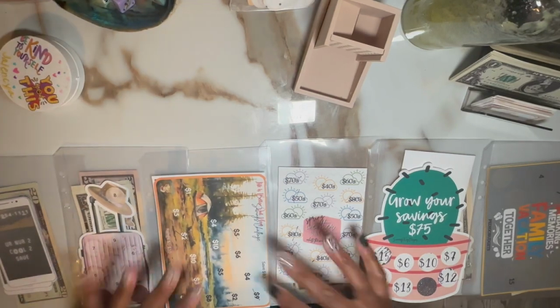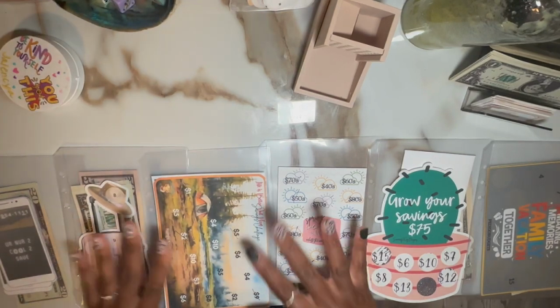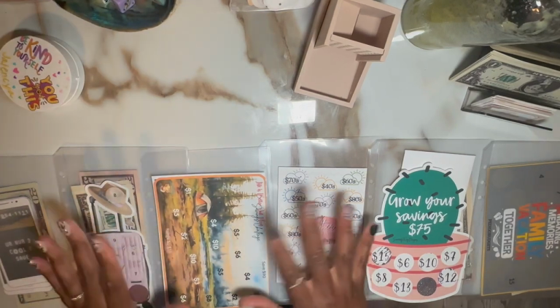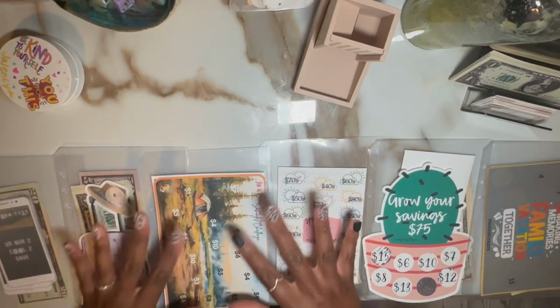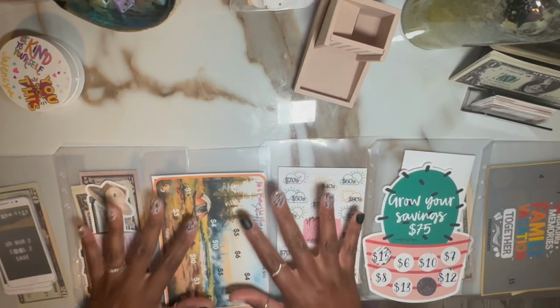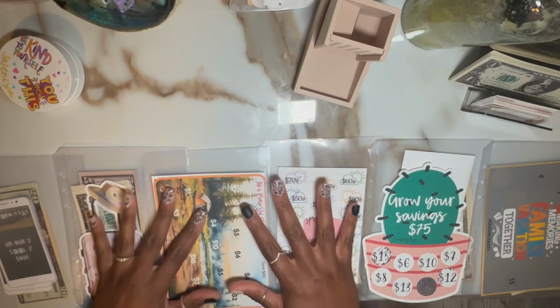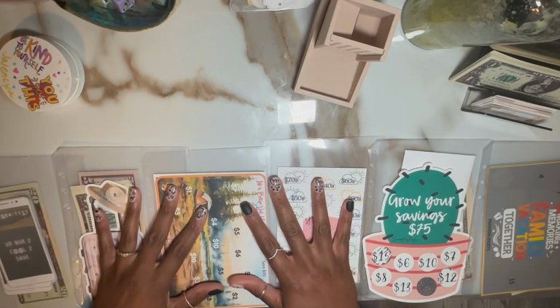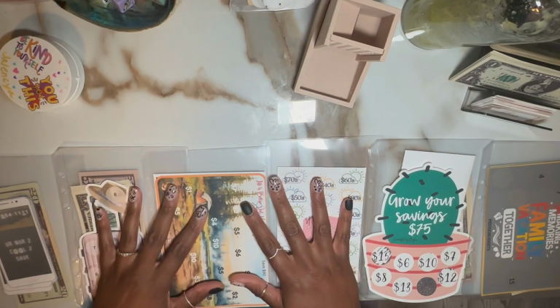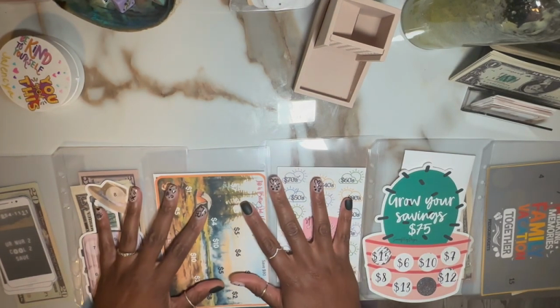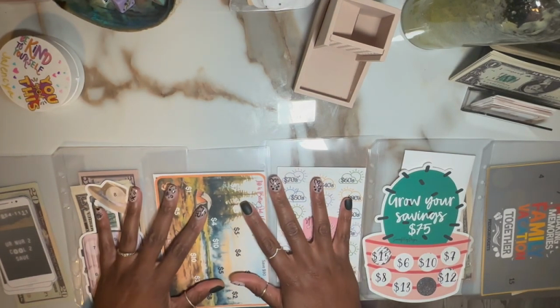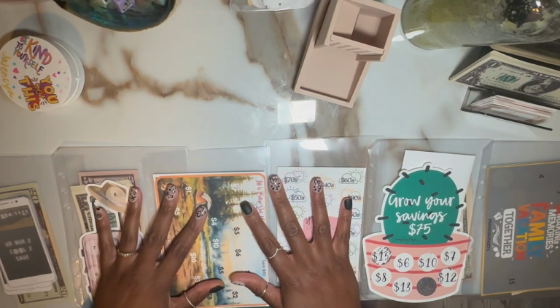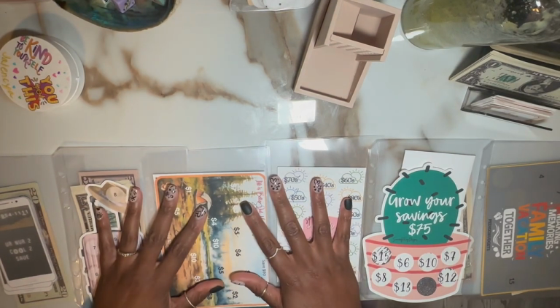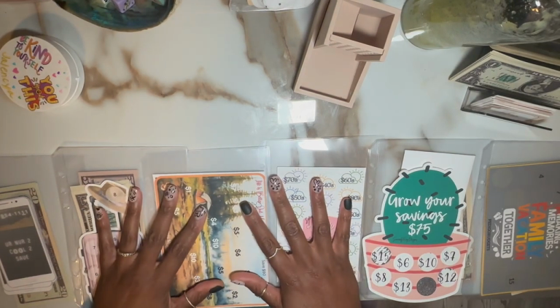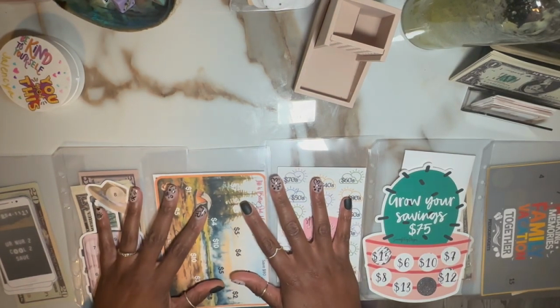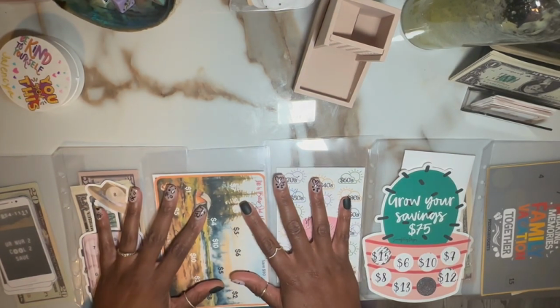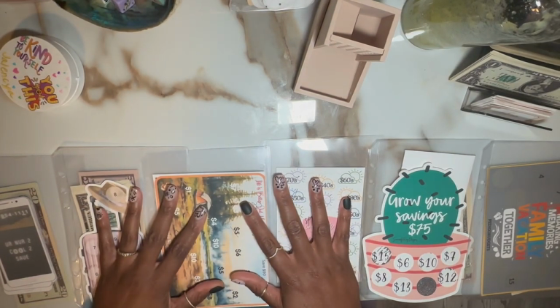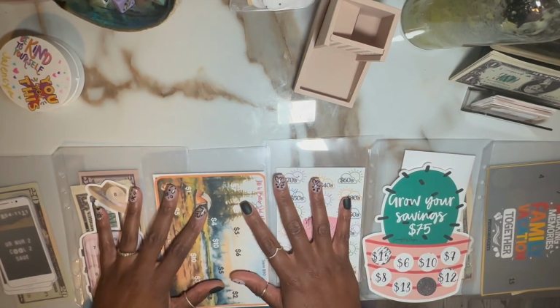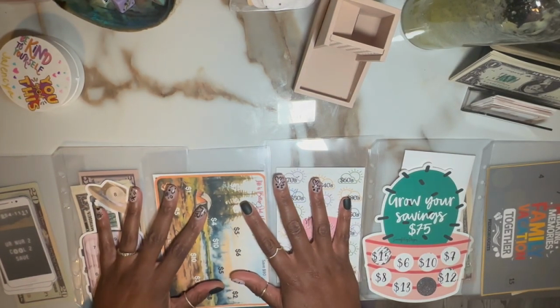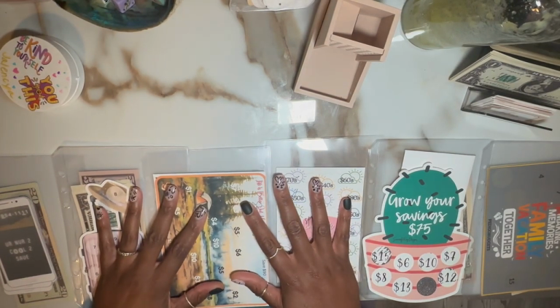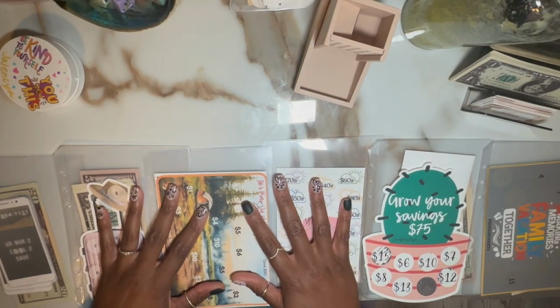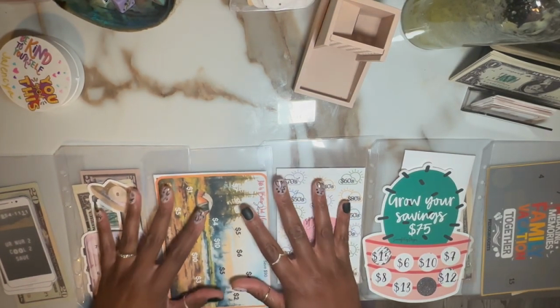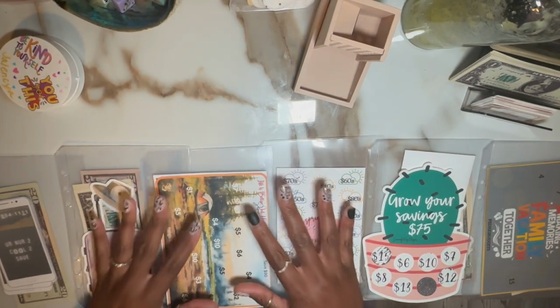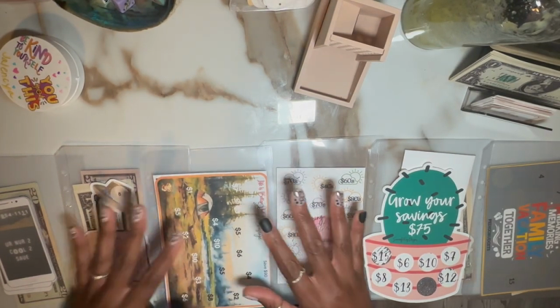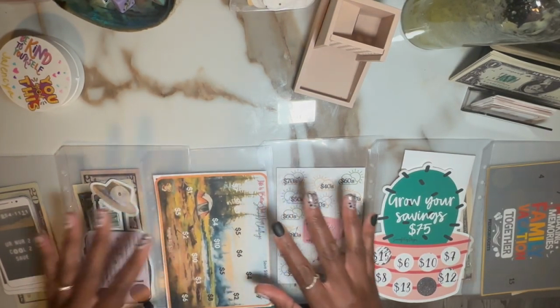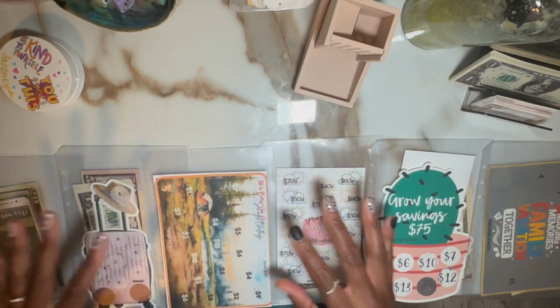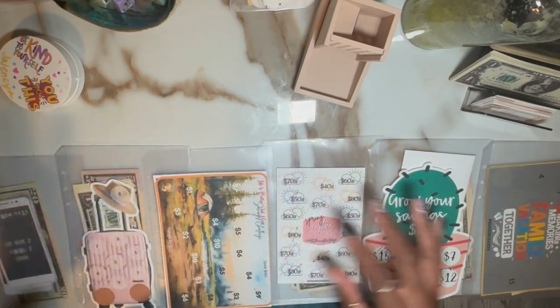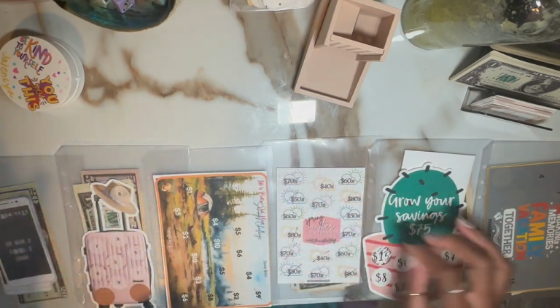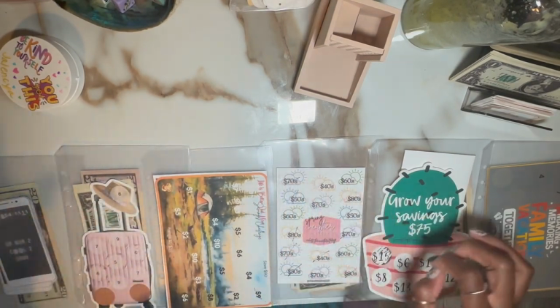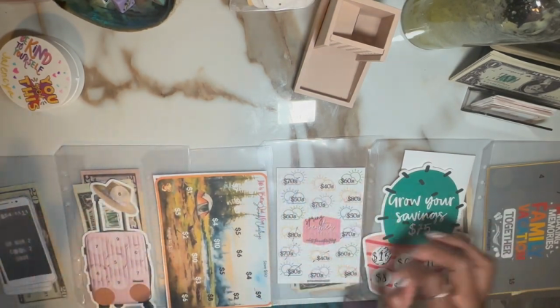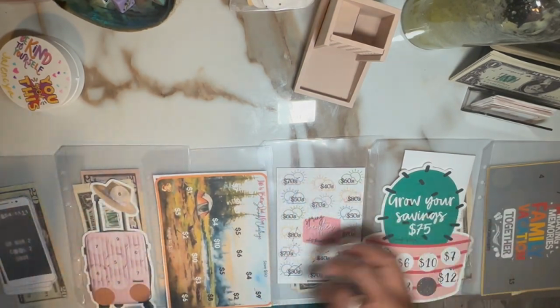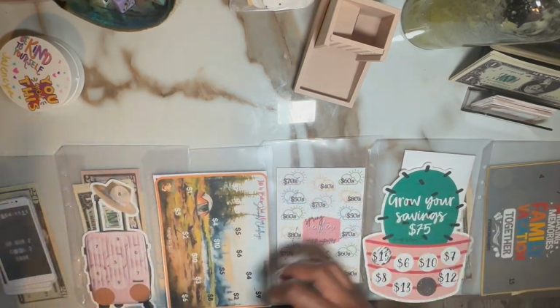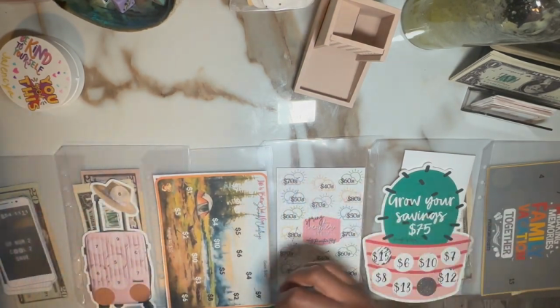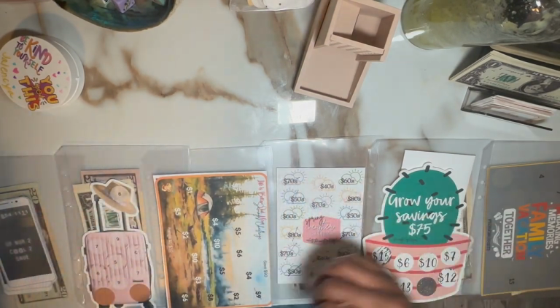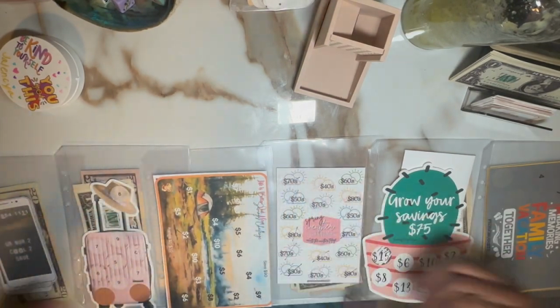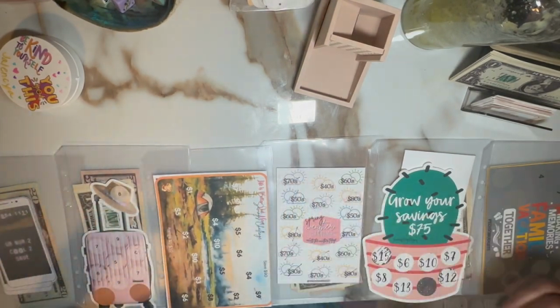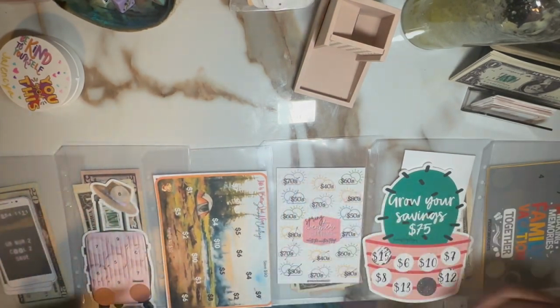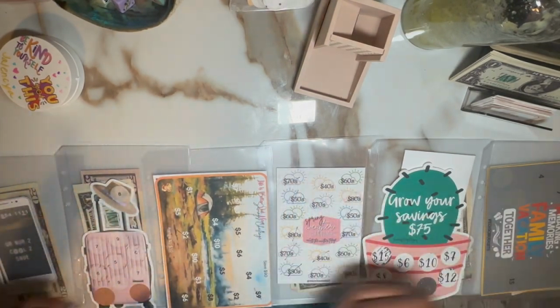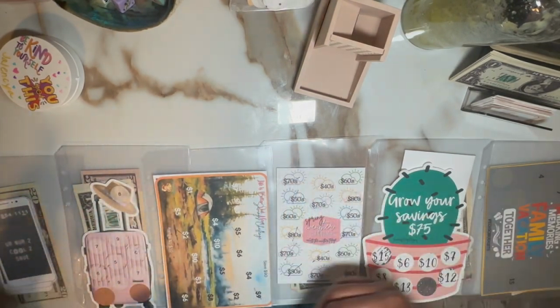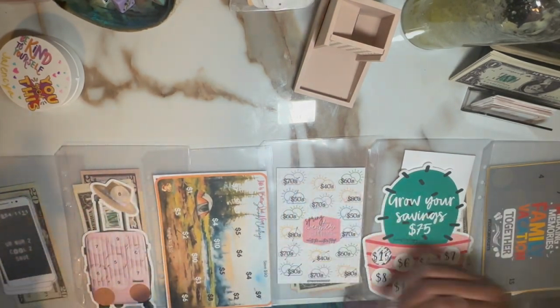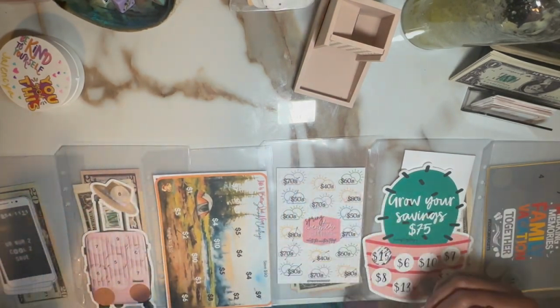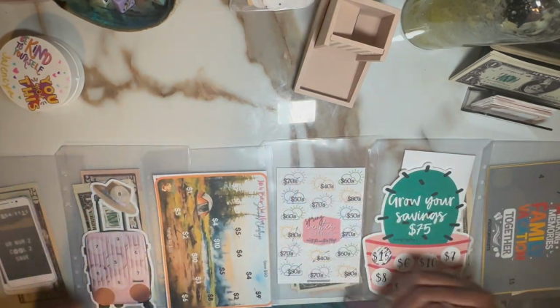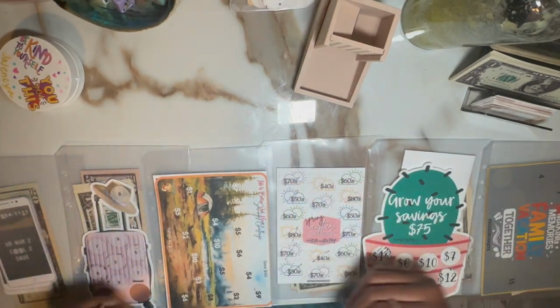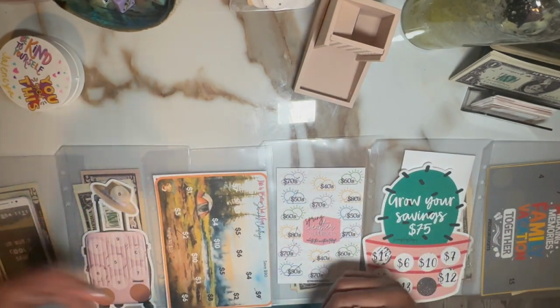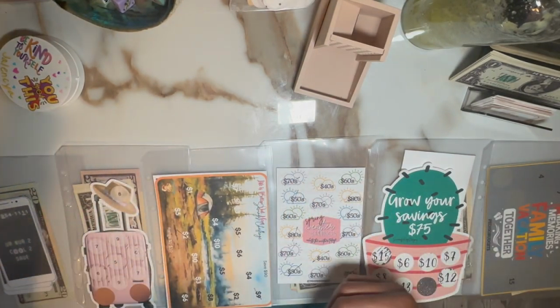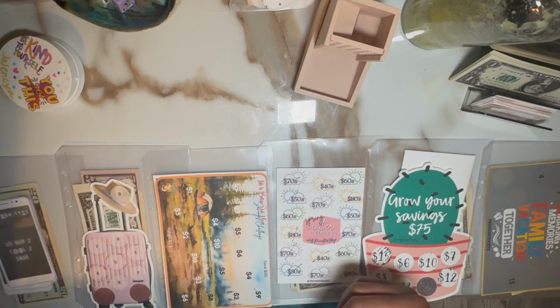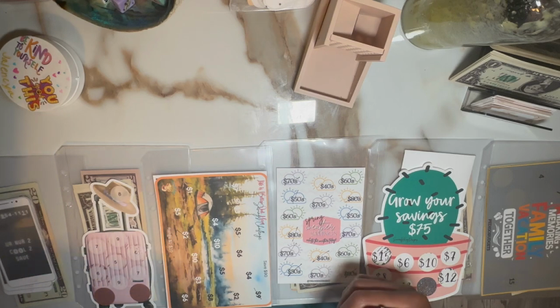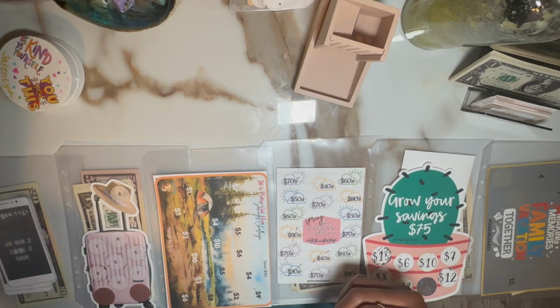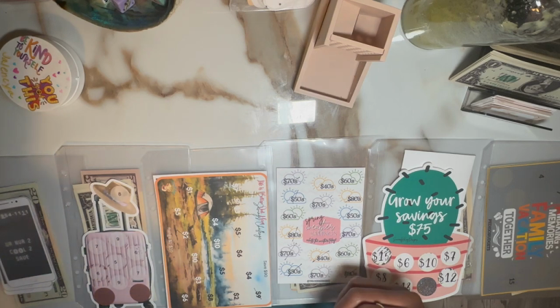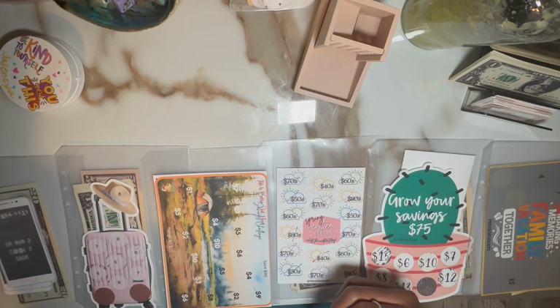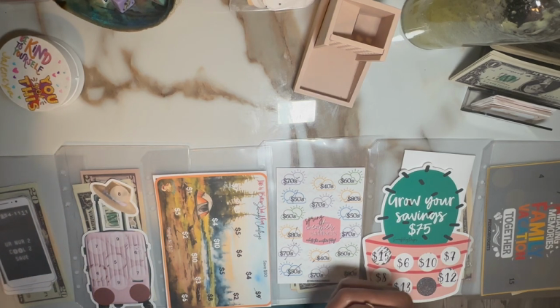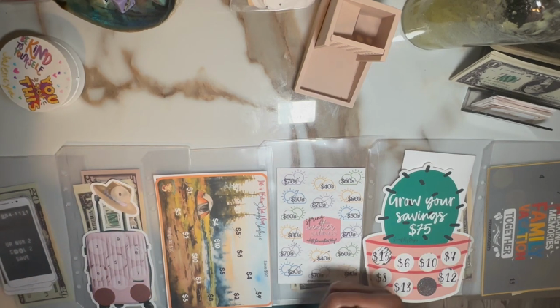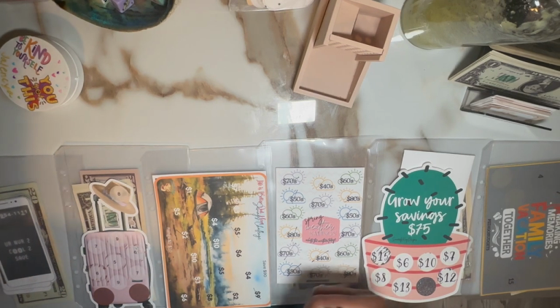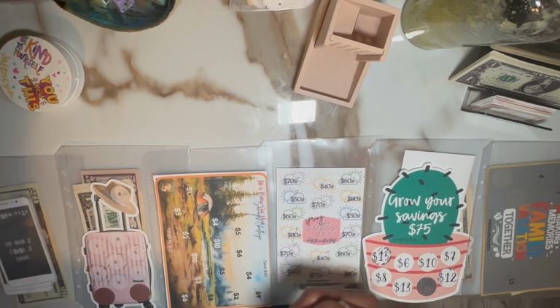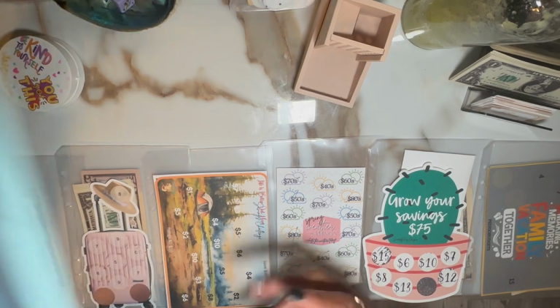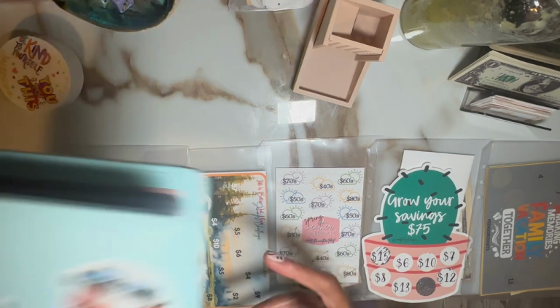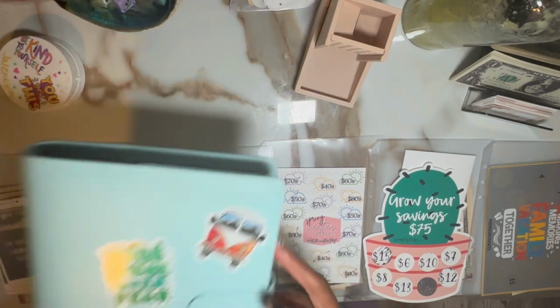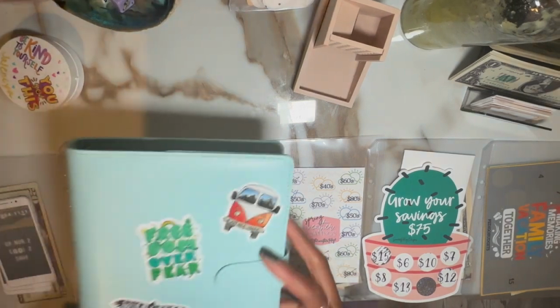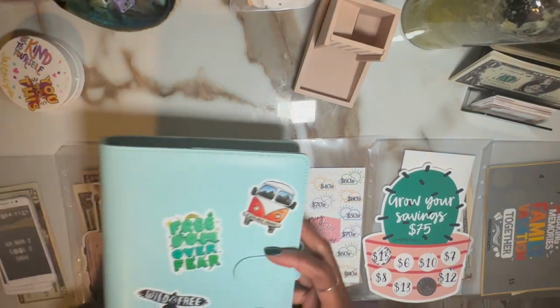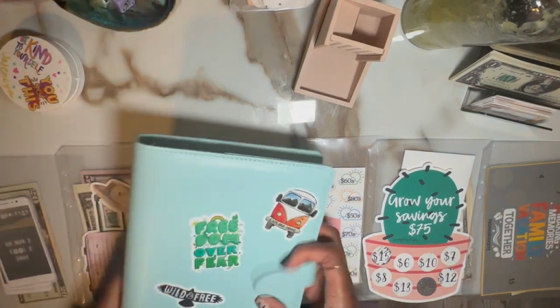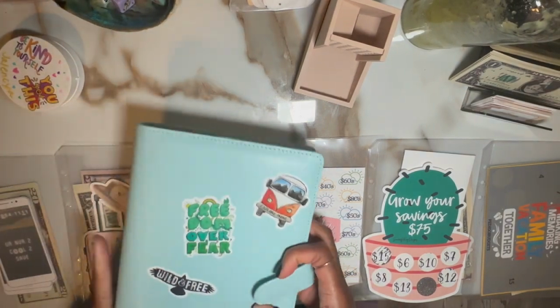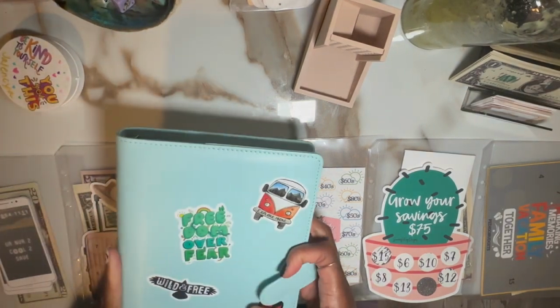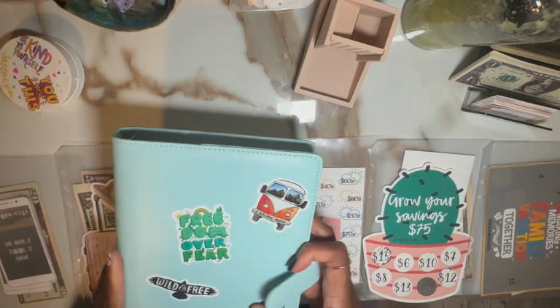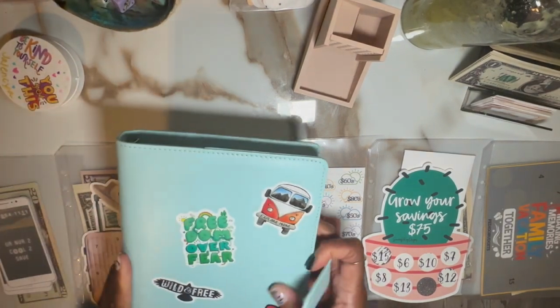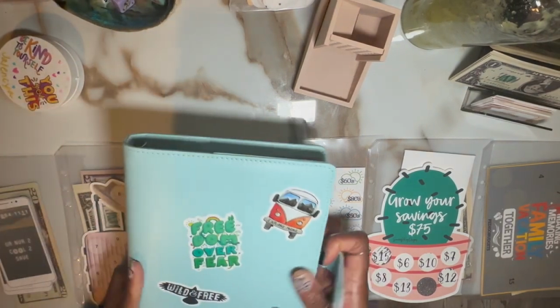Hey fam, it's Mama Bear. Happy Tuesday. Today is Traveling Tuesday, so we're working out of my traveling binder.